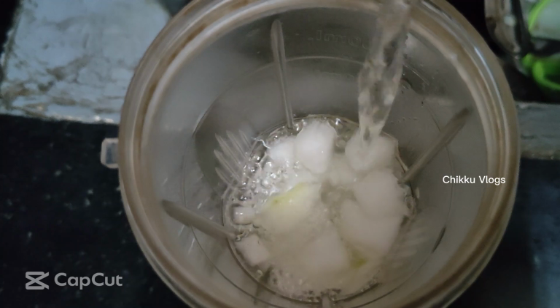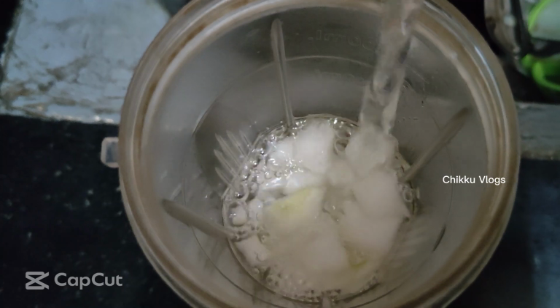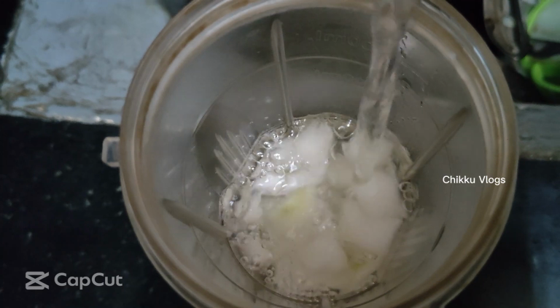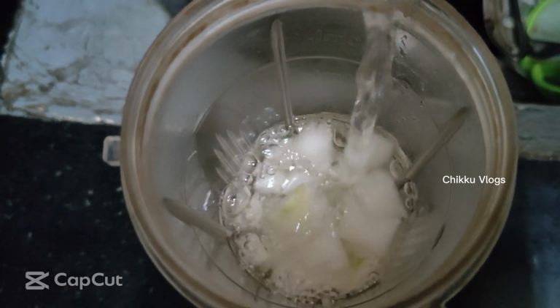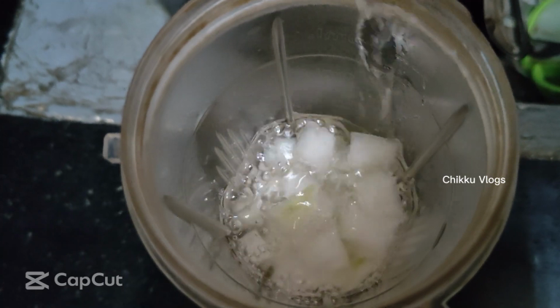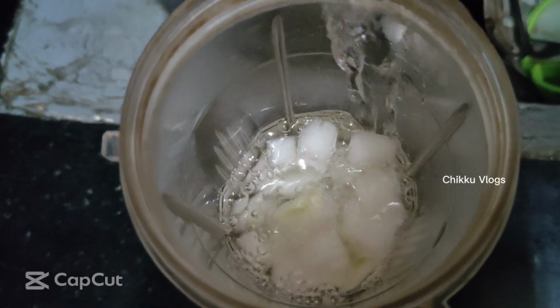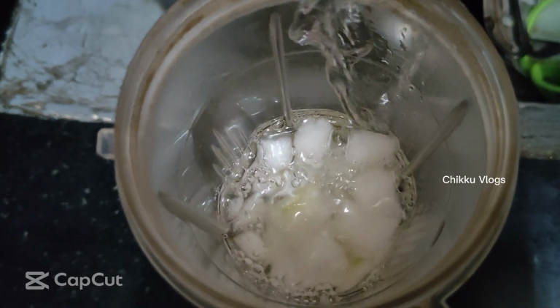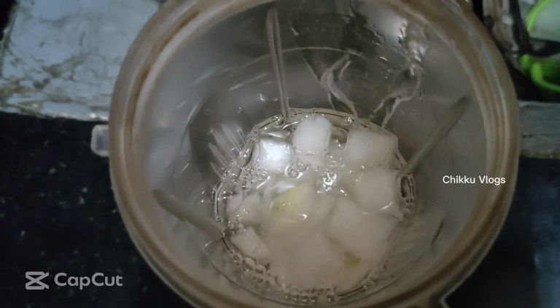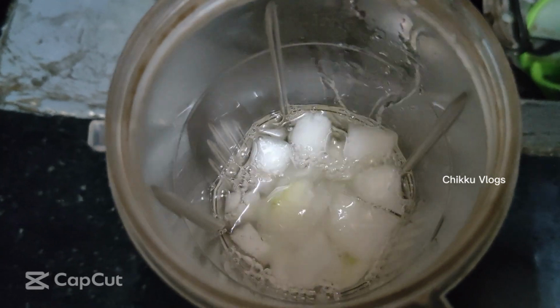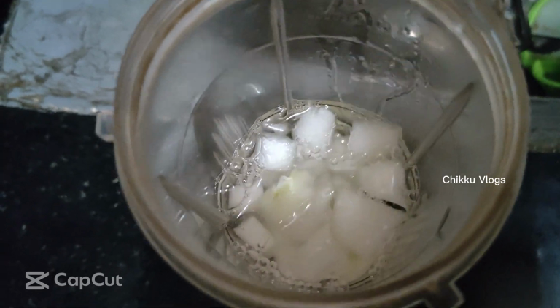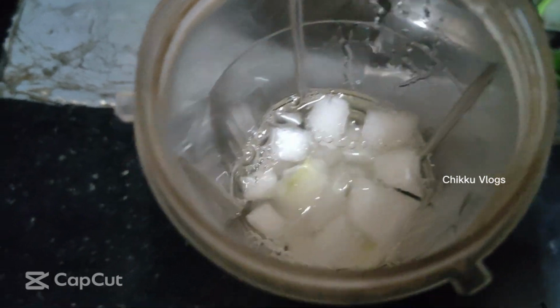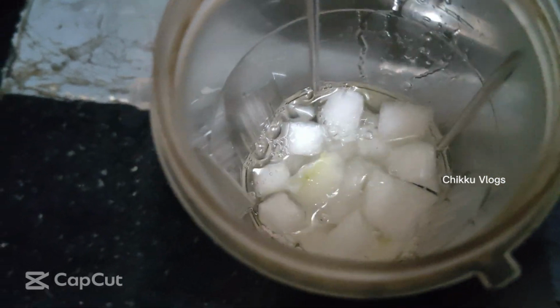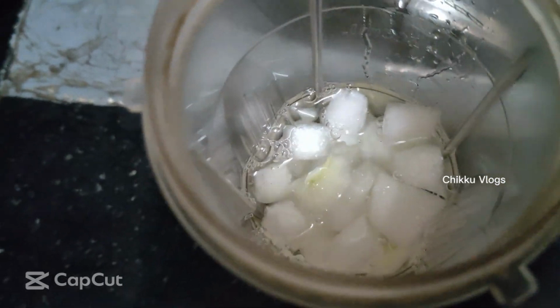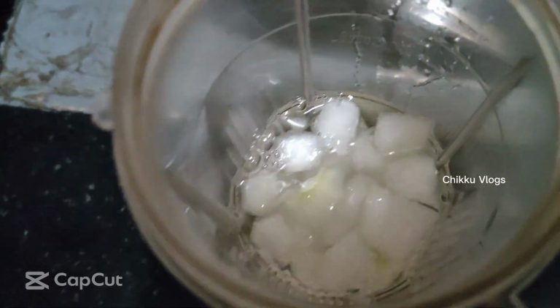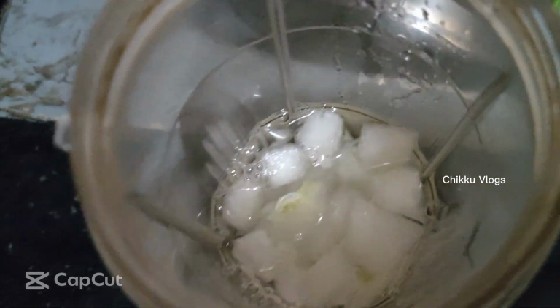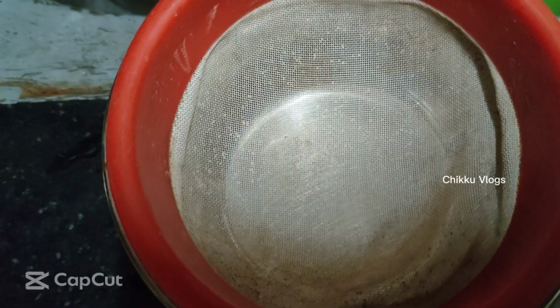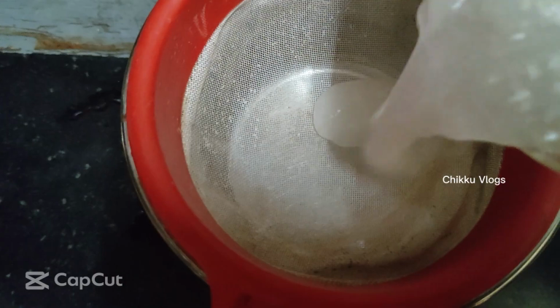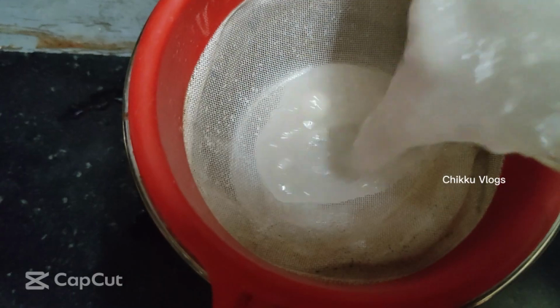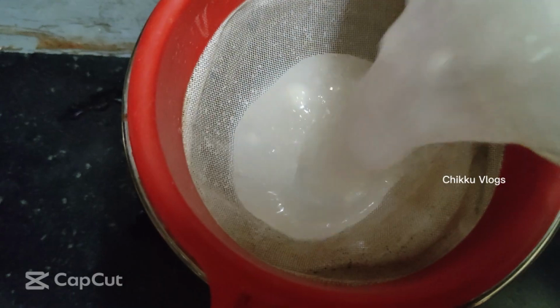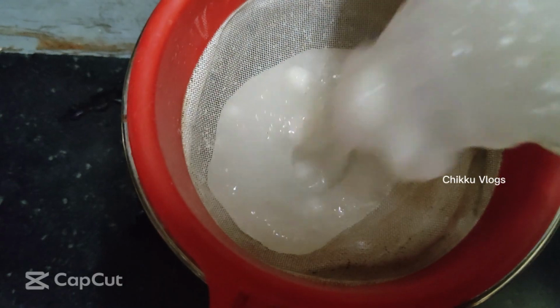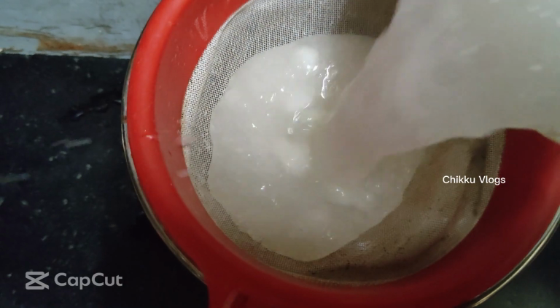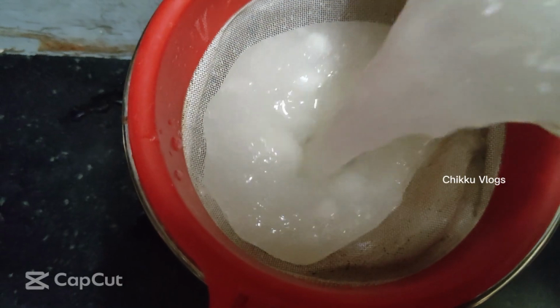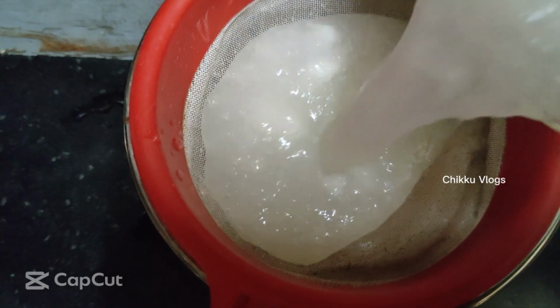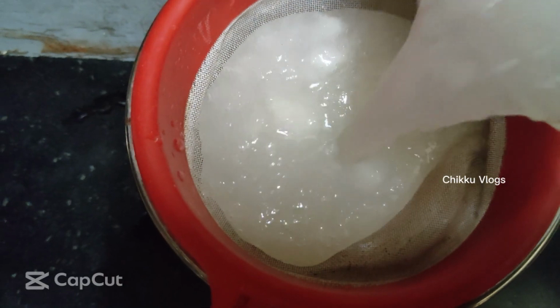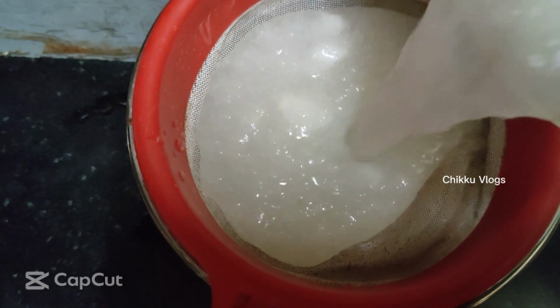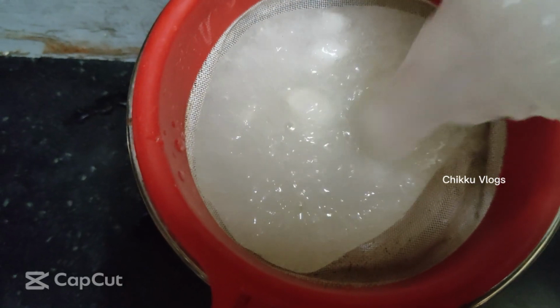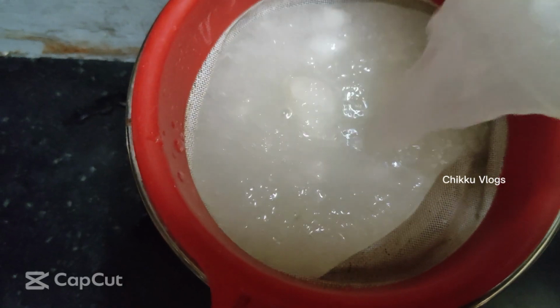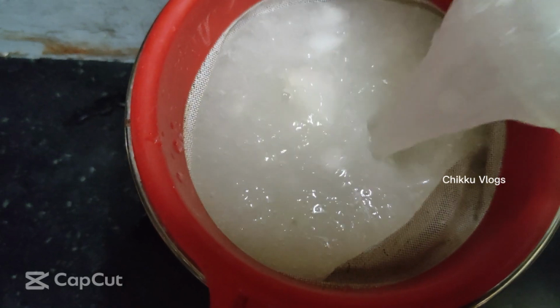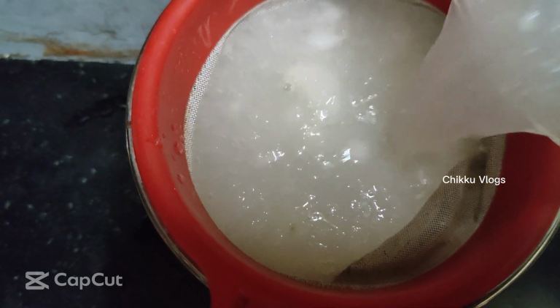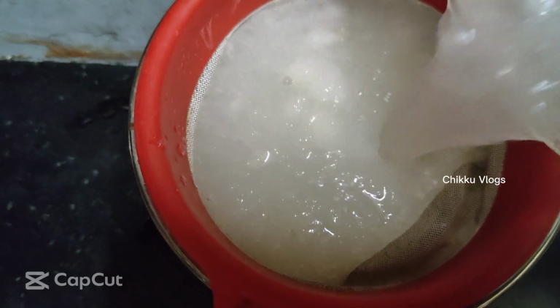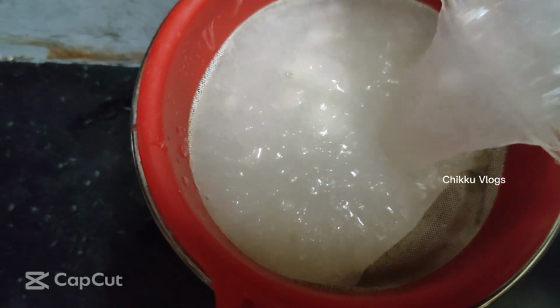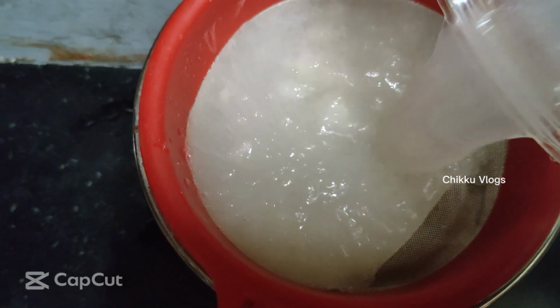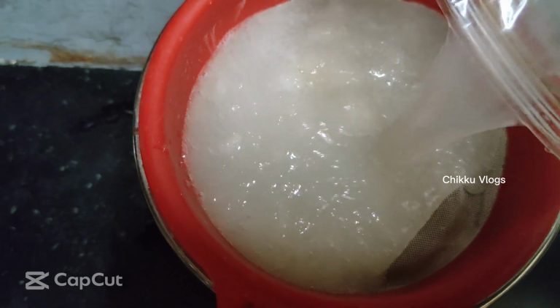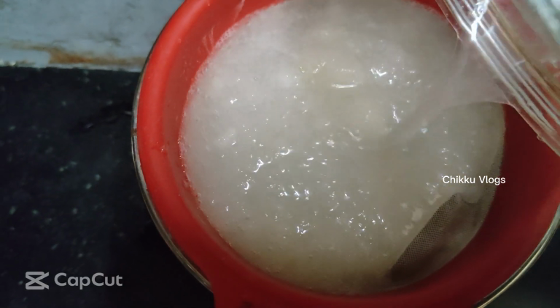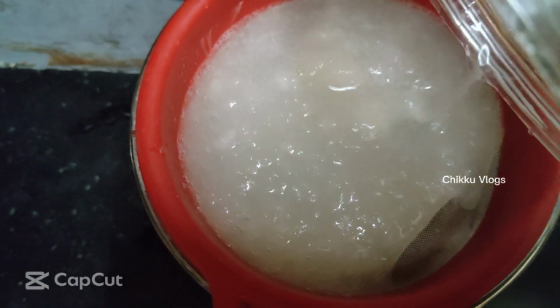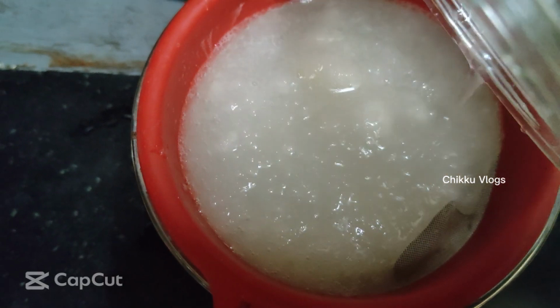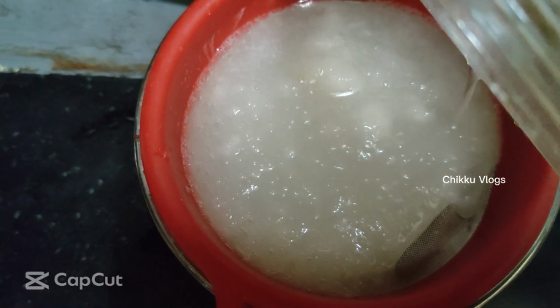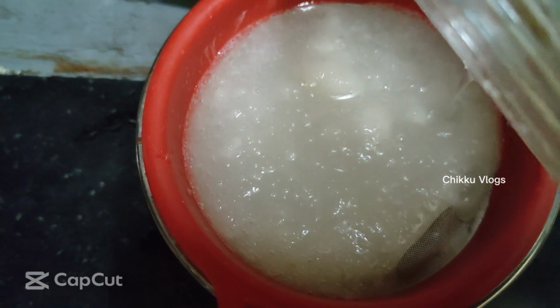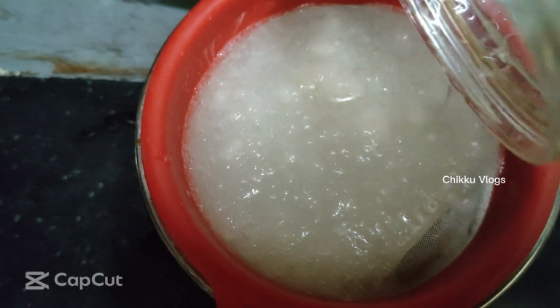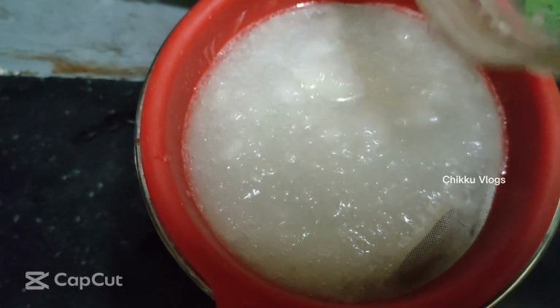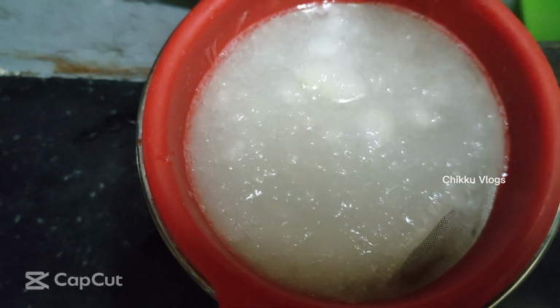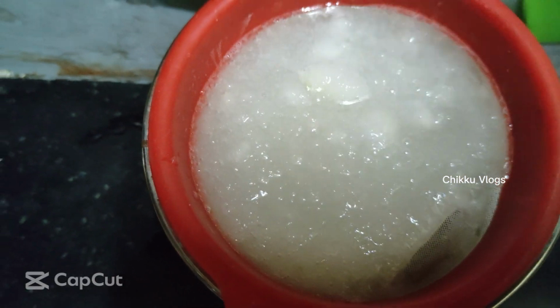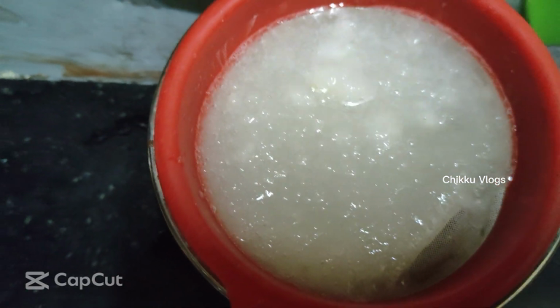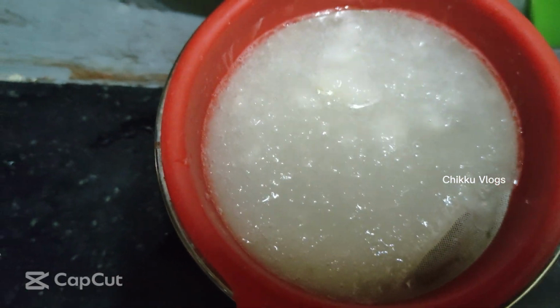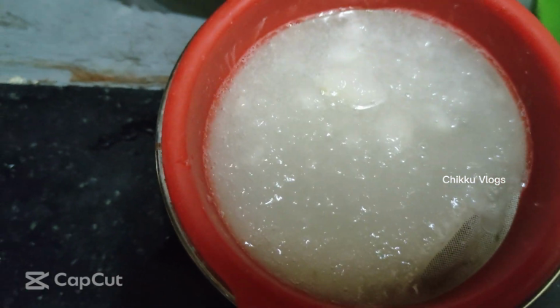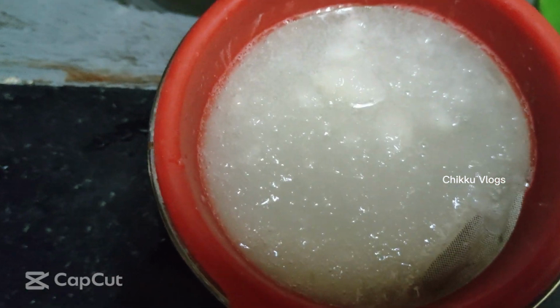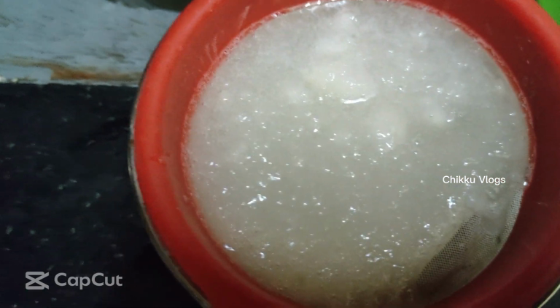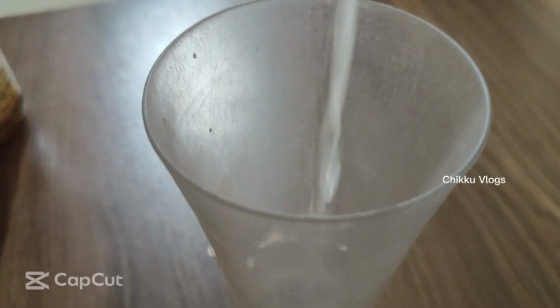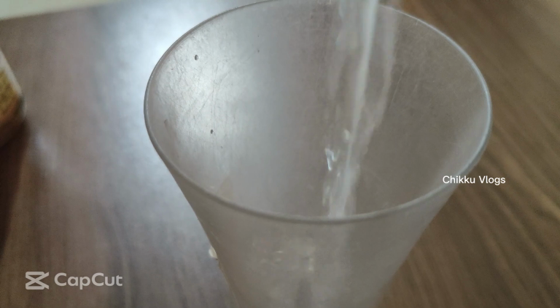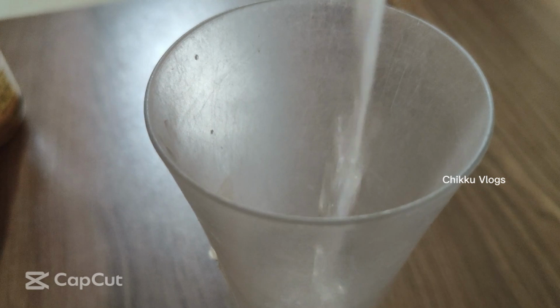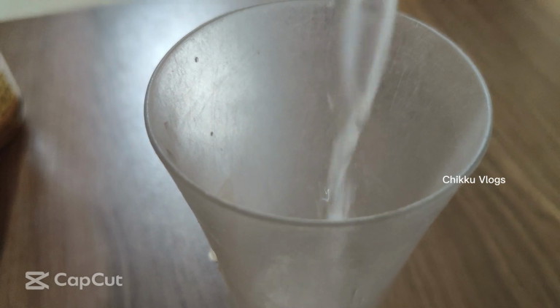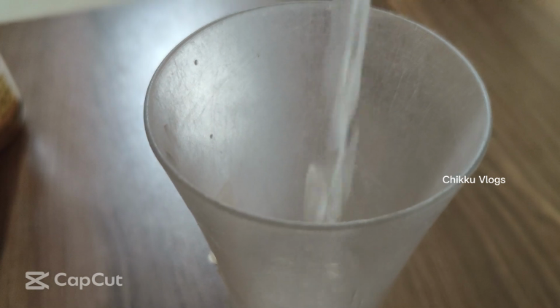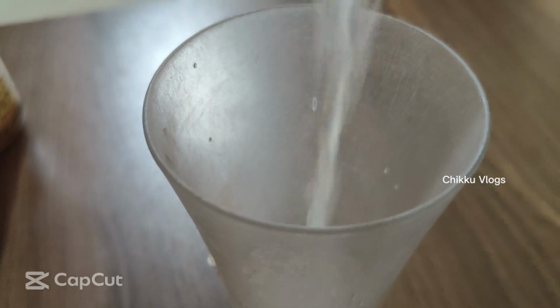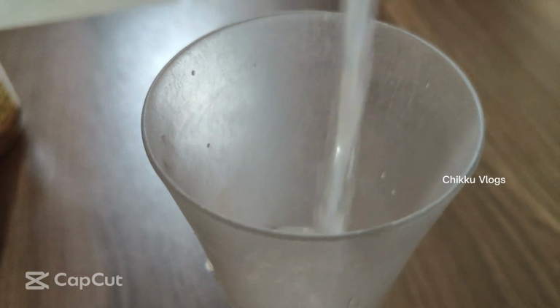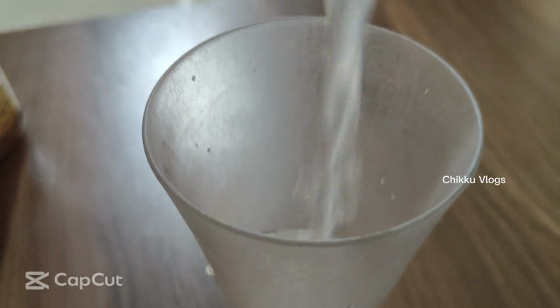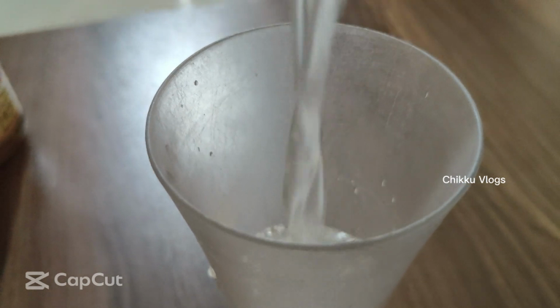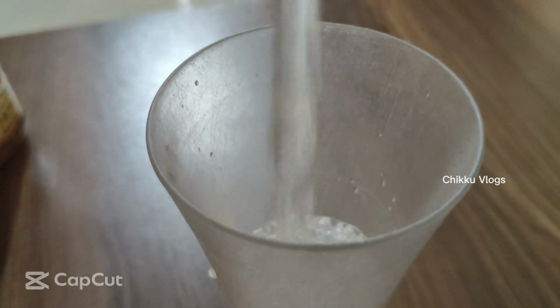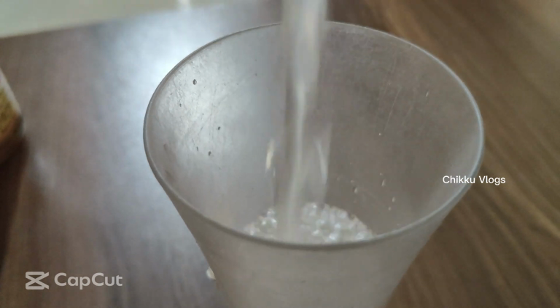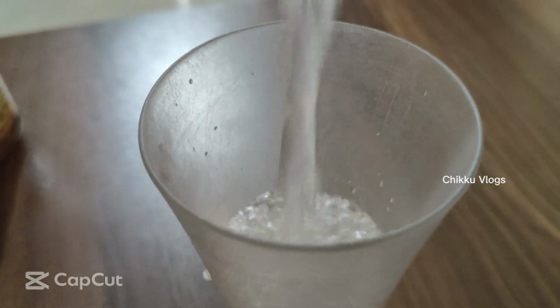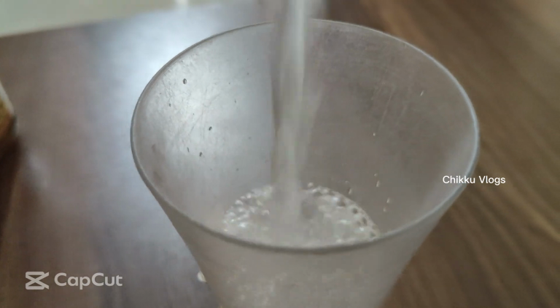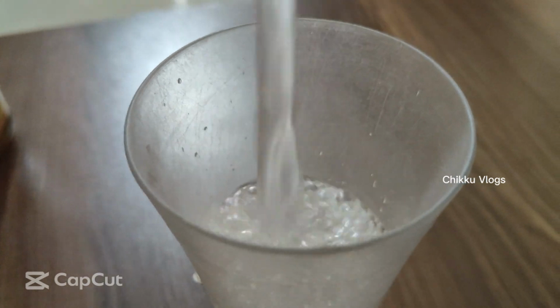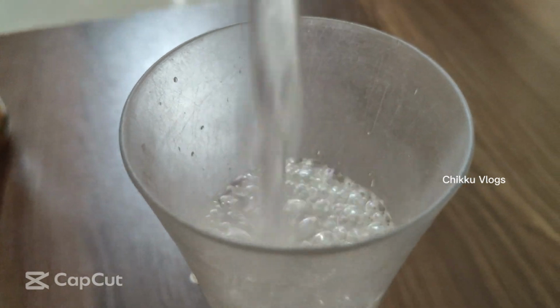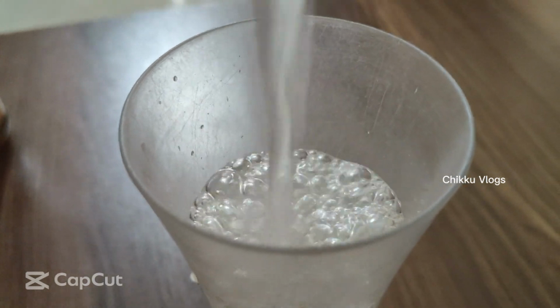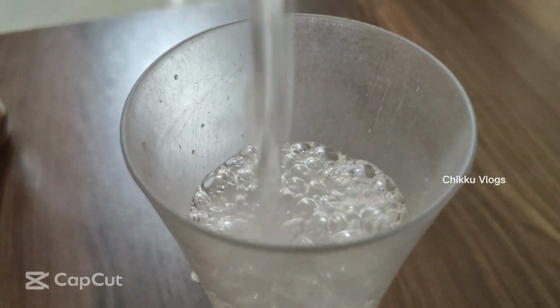You can cut the dish and mix it in a mix. It's nice and good. You can mix it in a little bit.